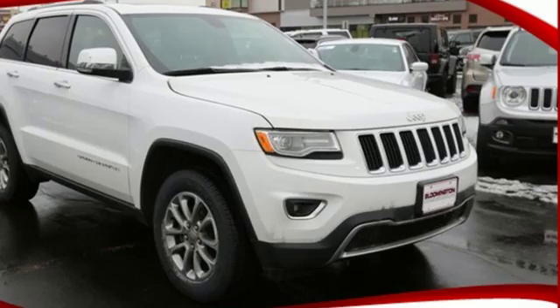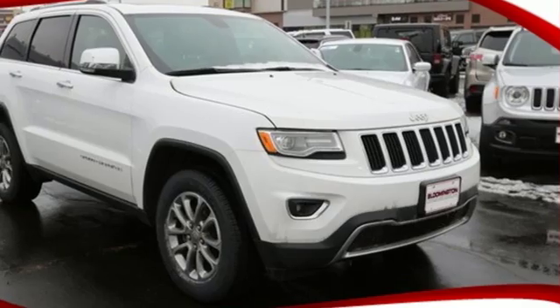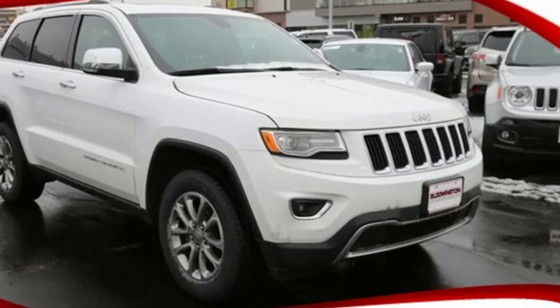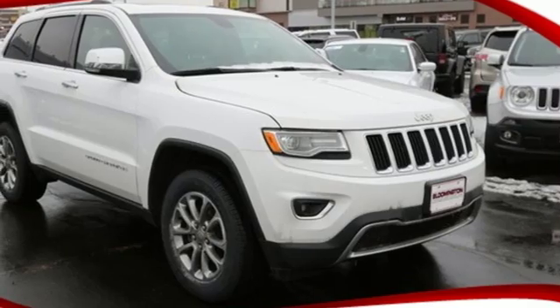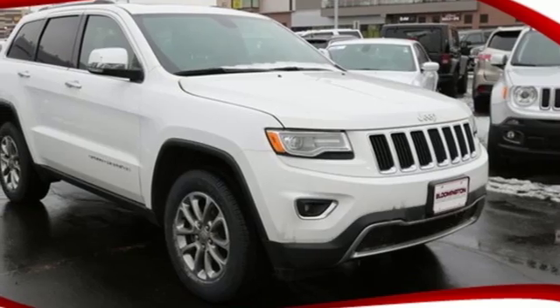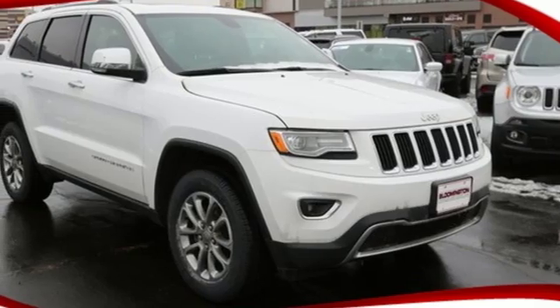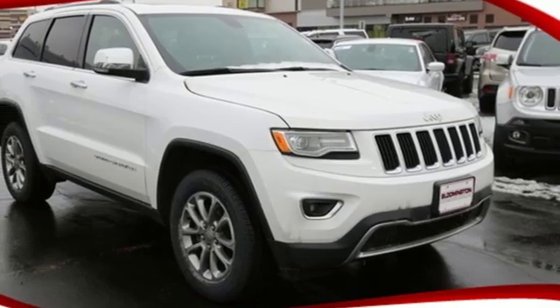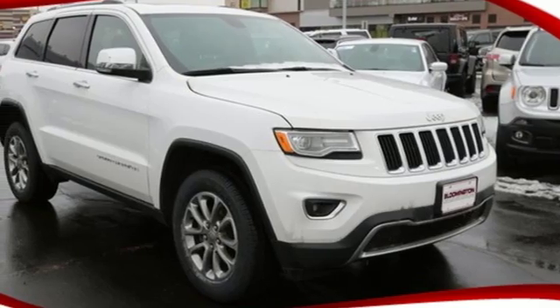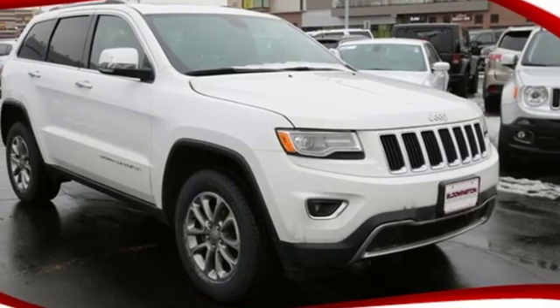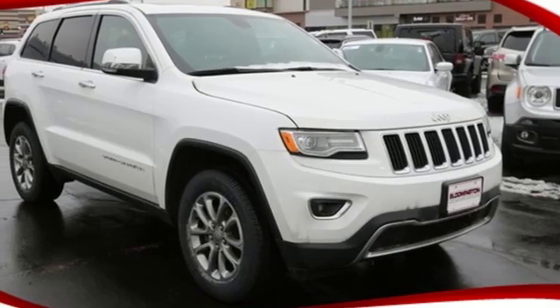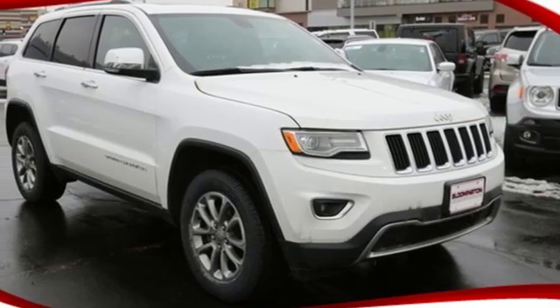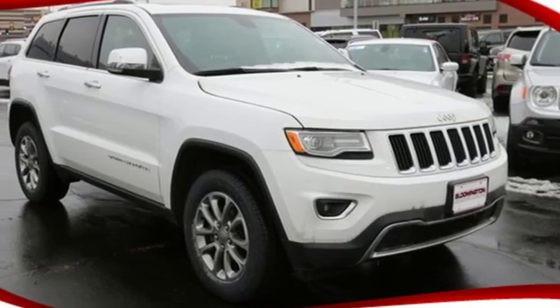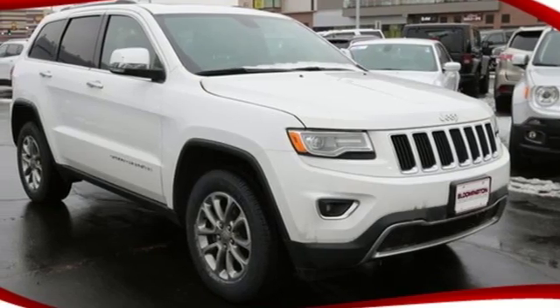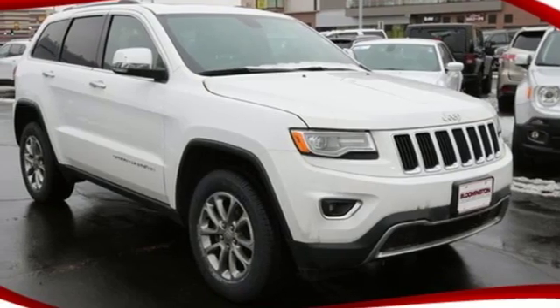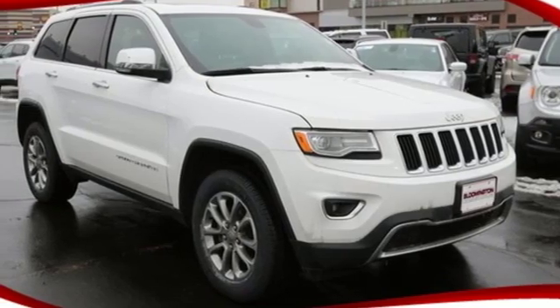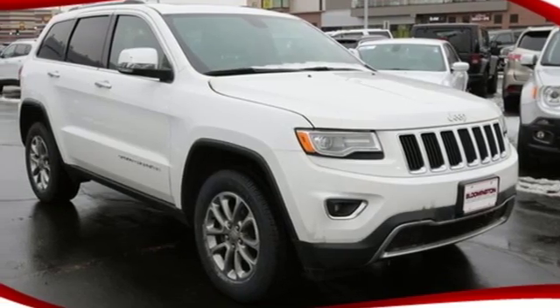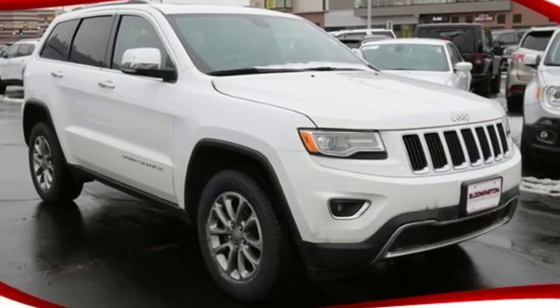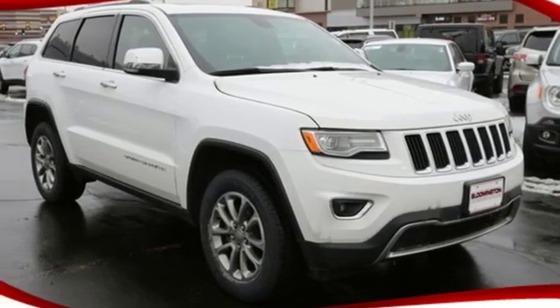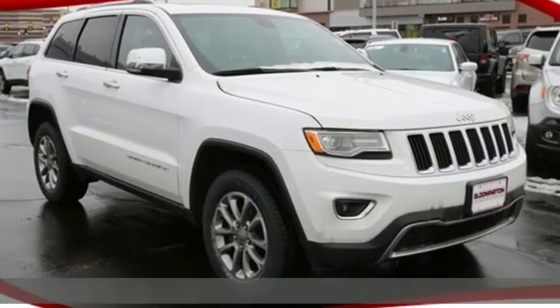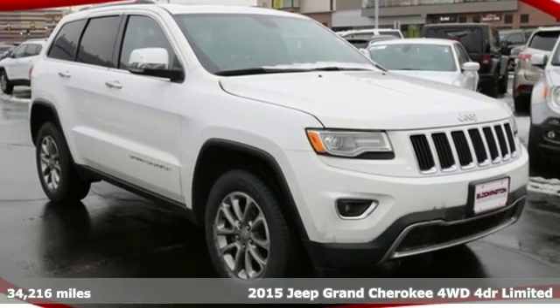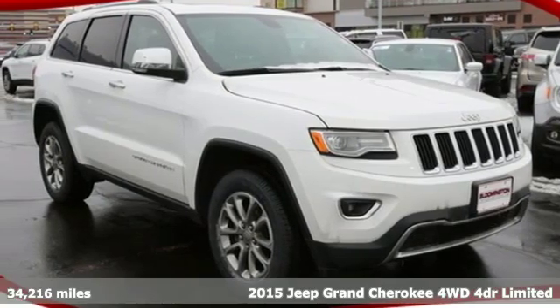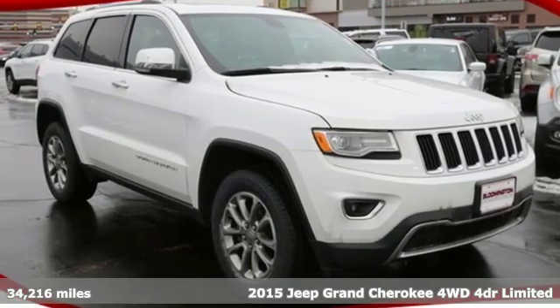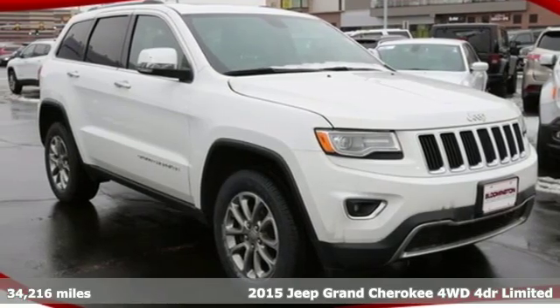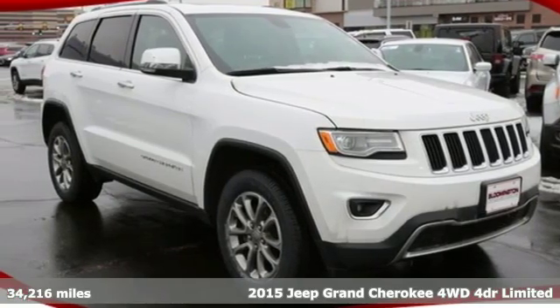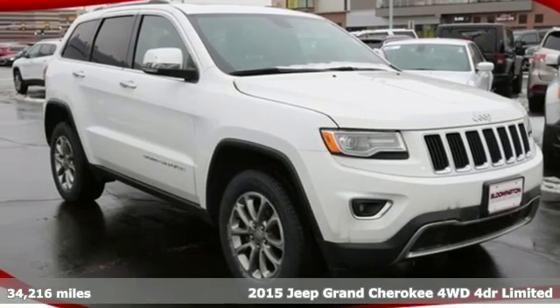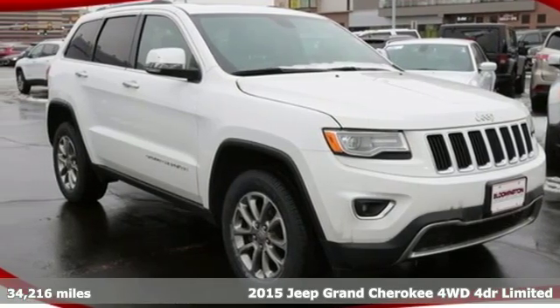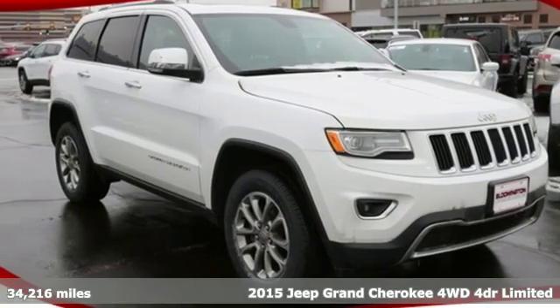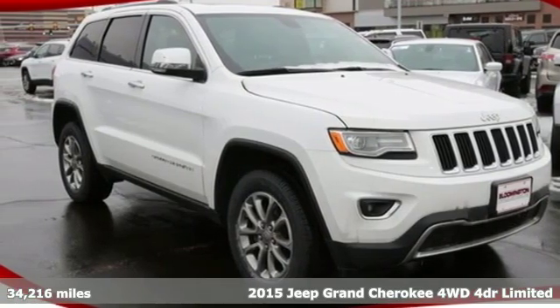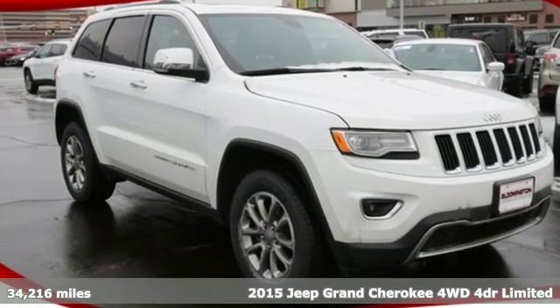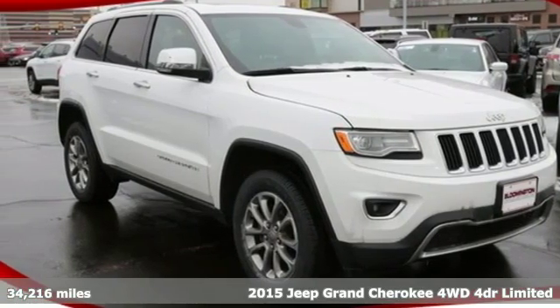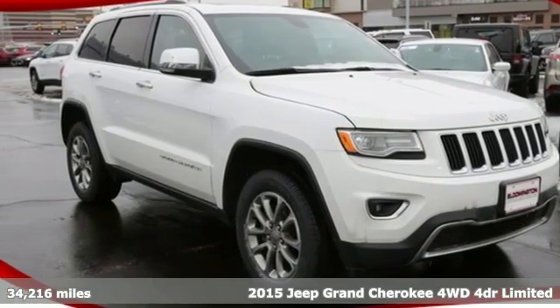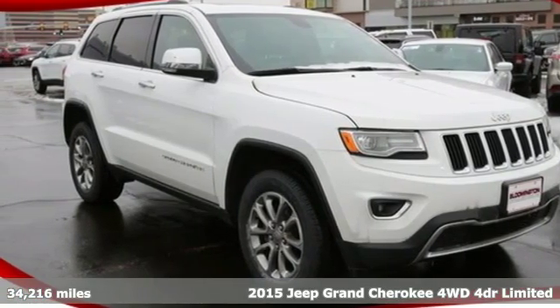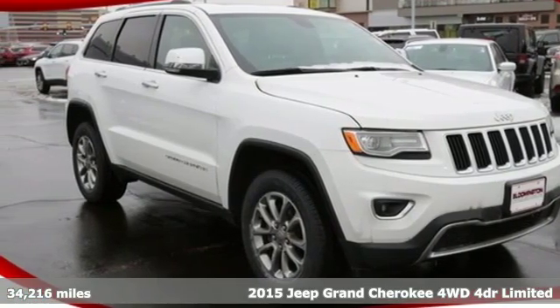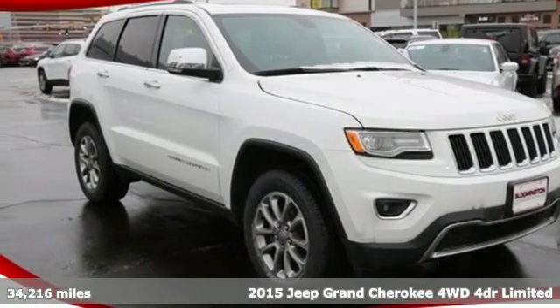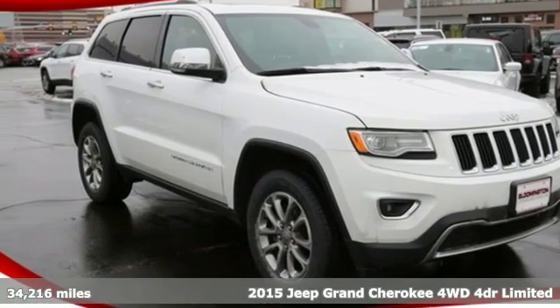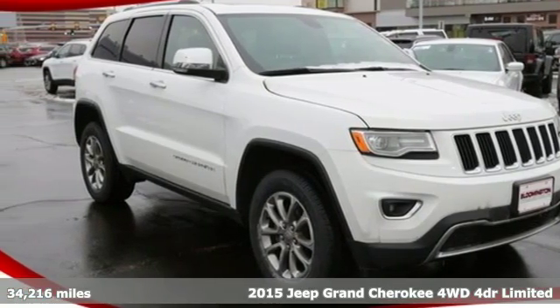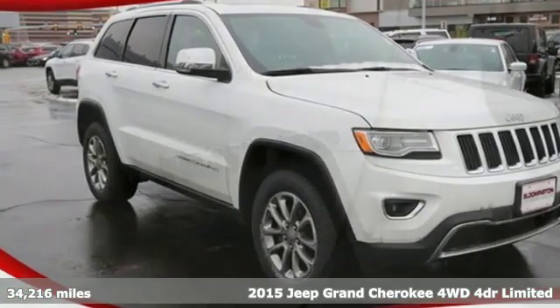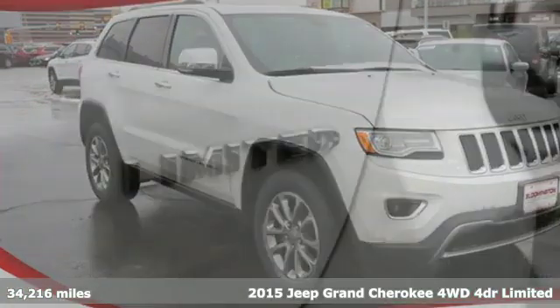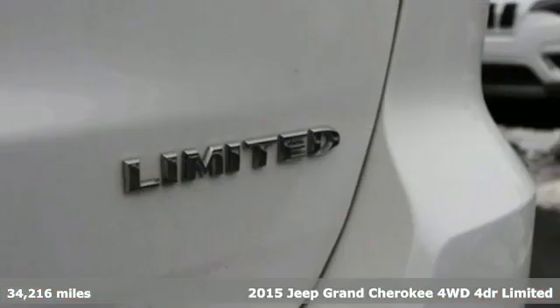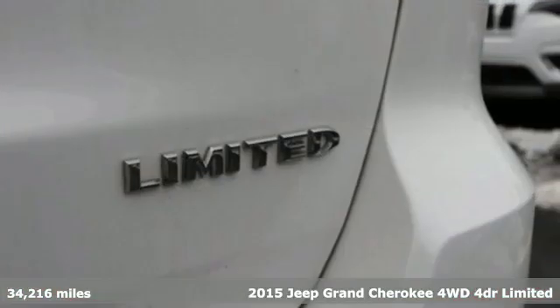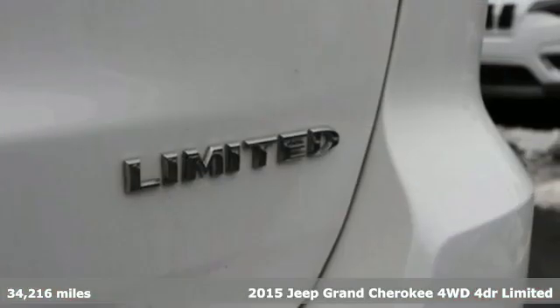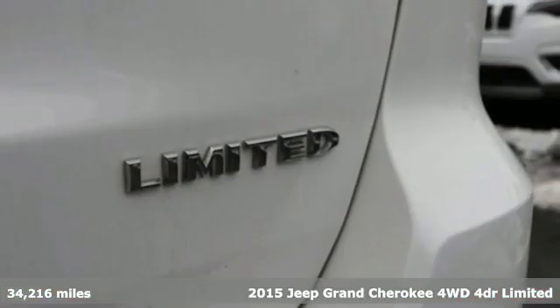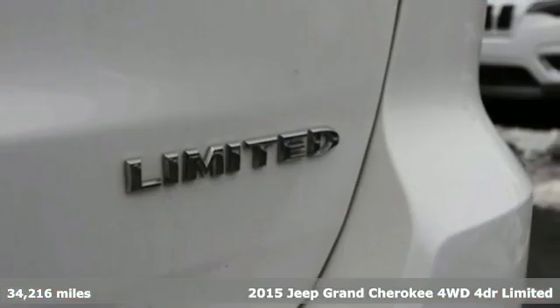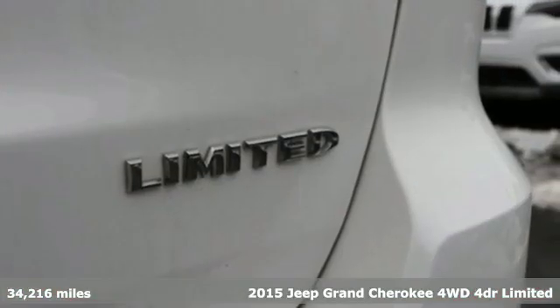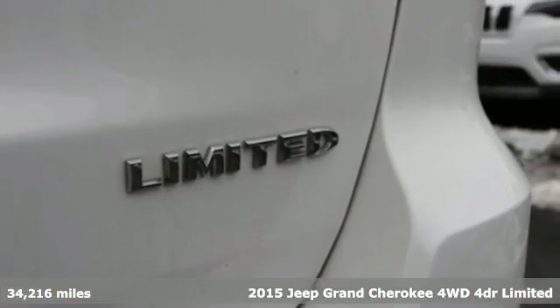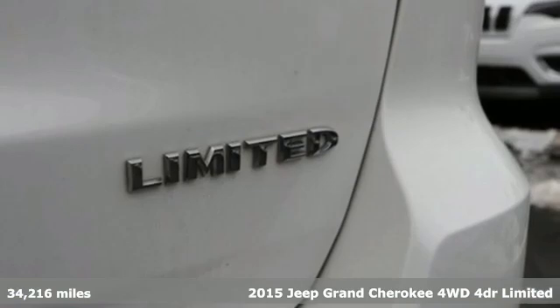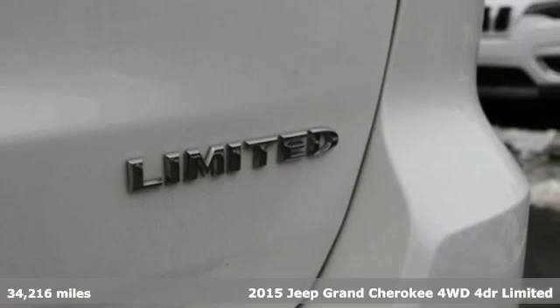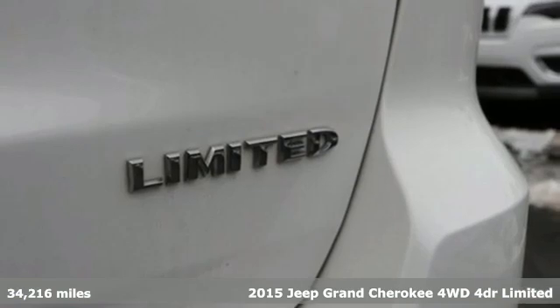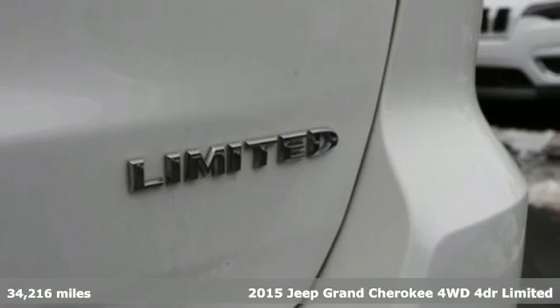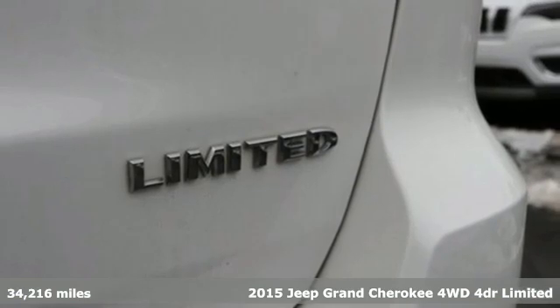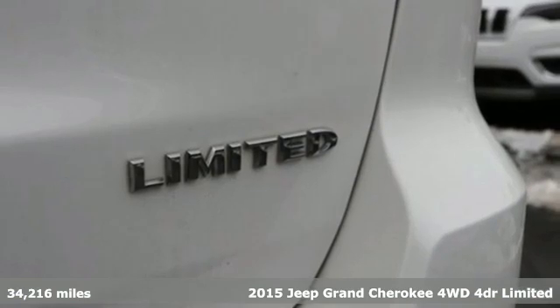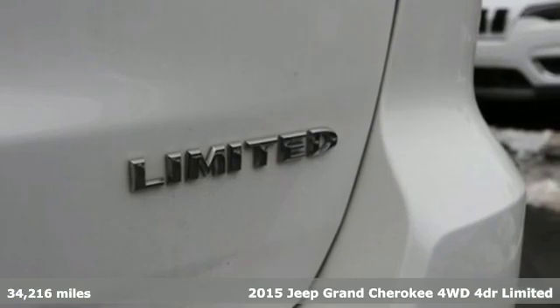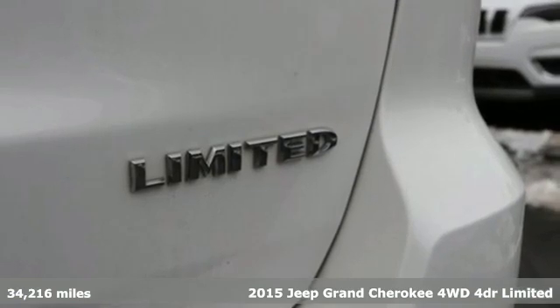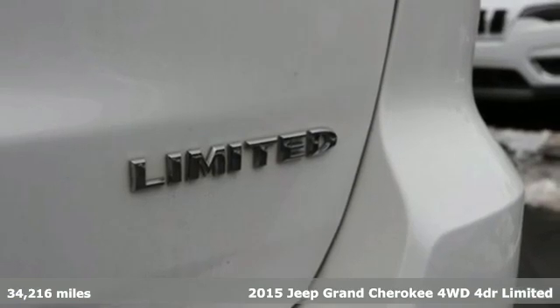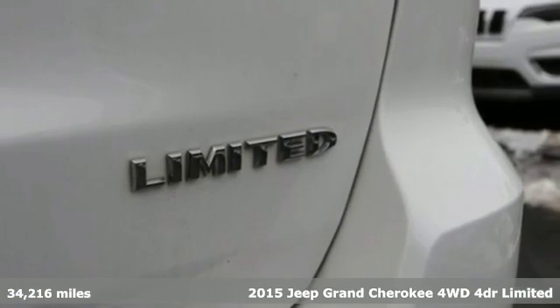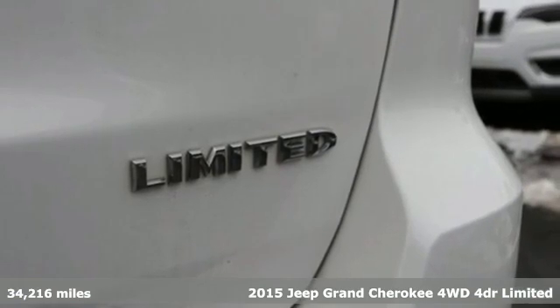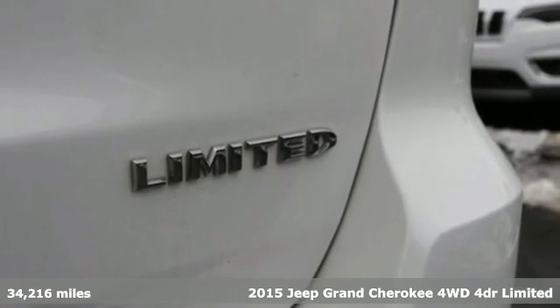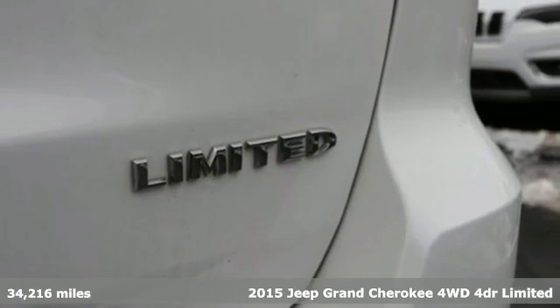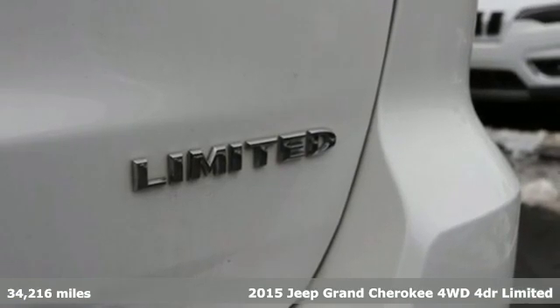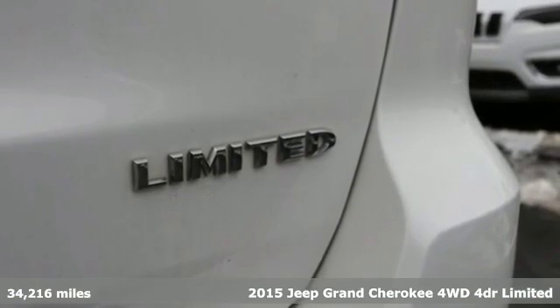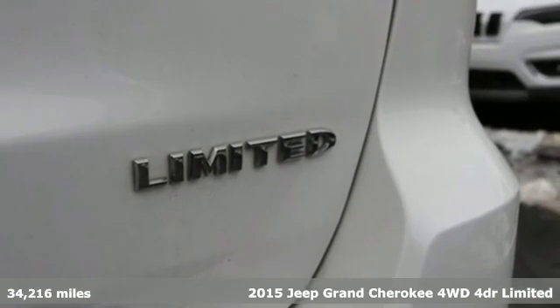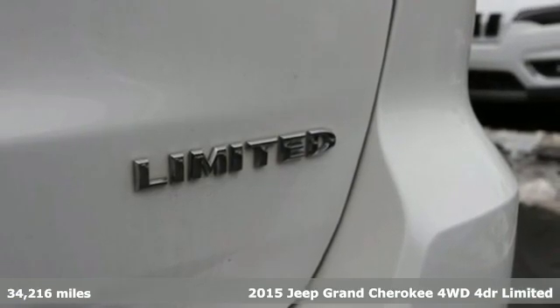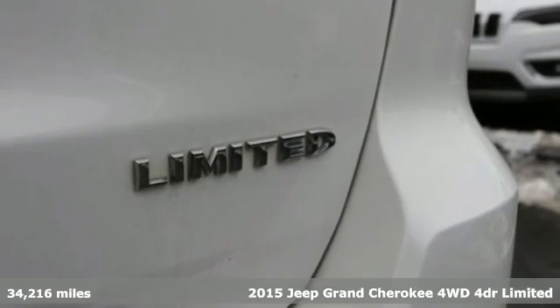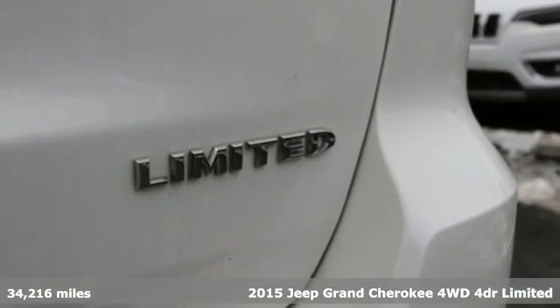Here's a 2015 Jeep Grand Cherokee. Welcome to a ride that is as spectacular as the scenery.